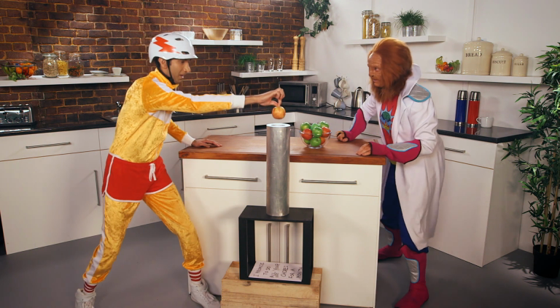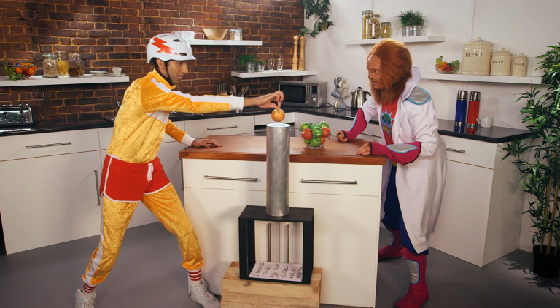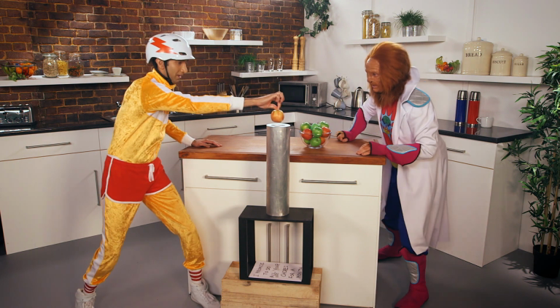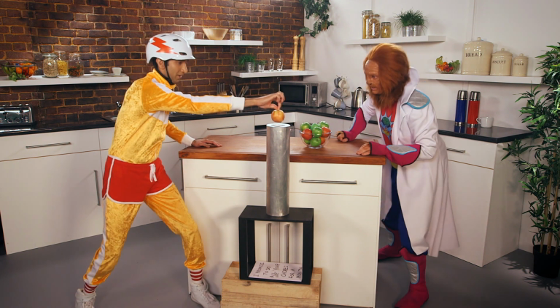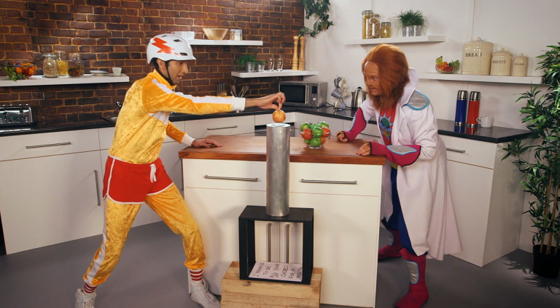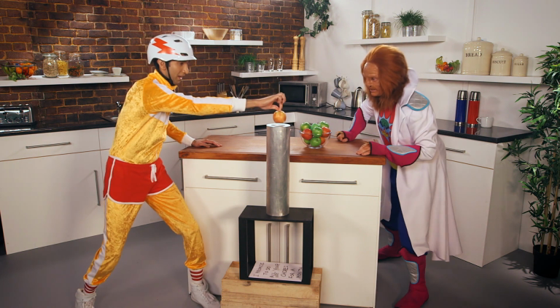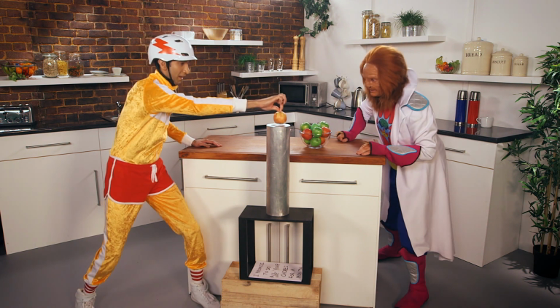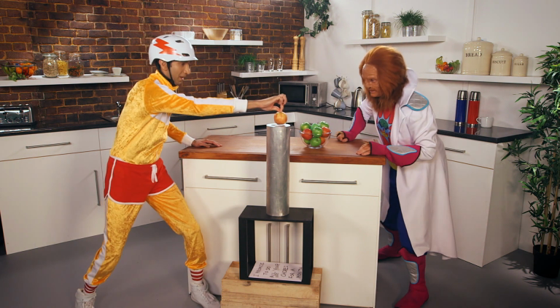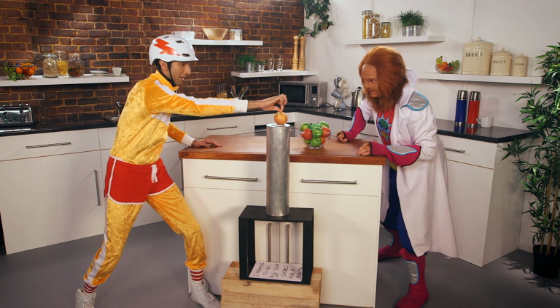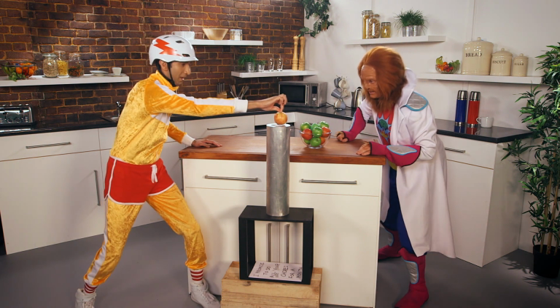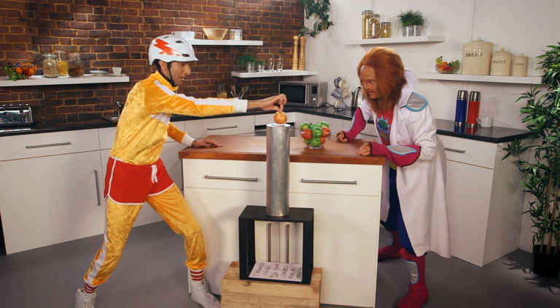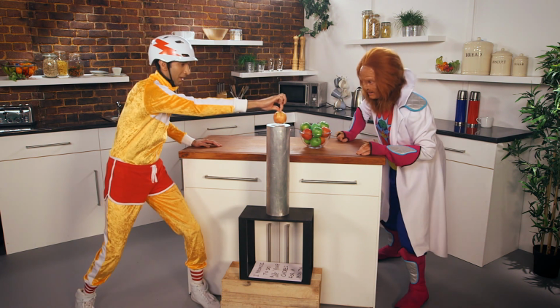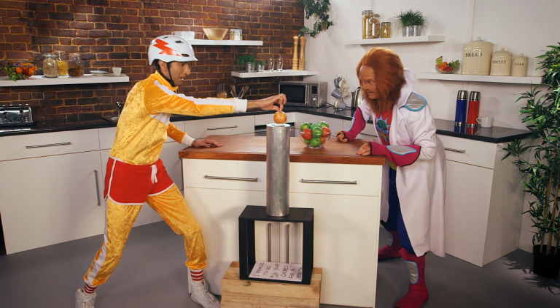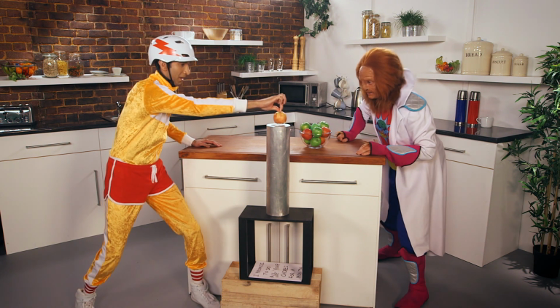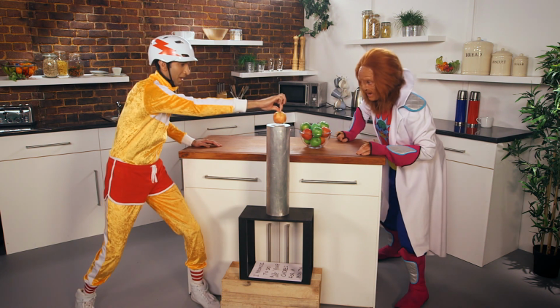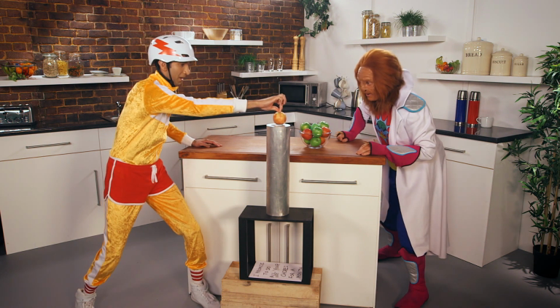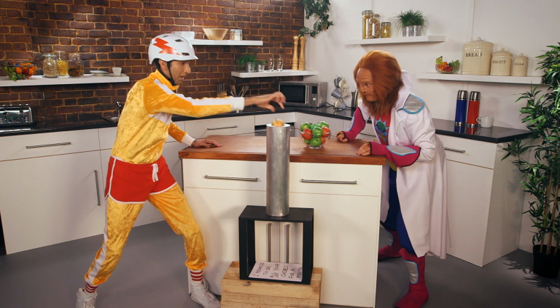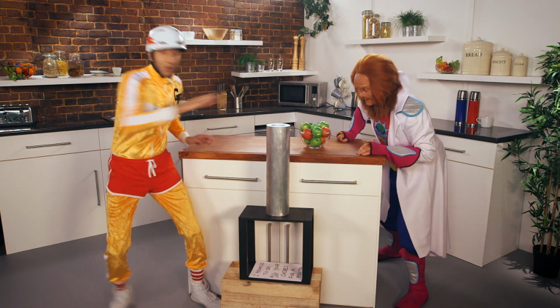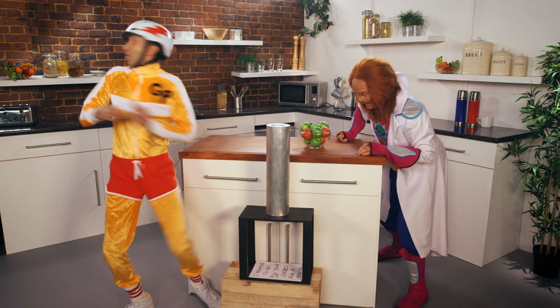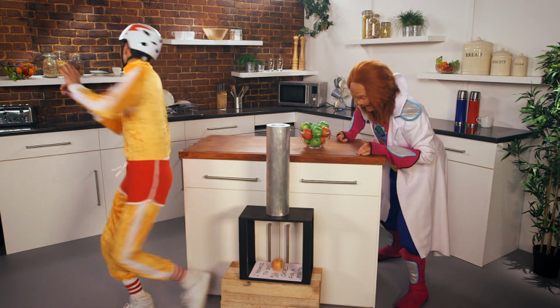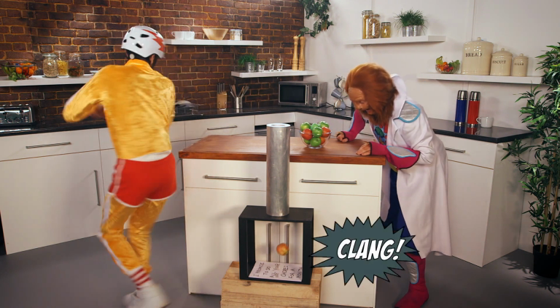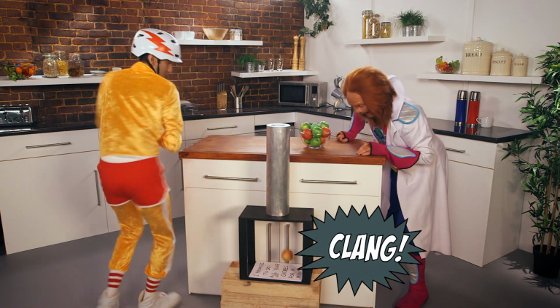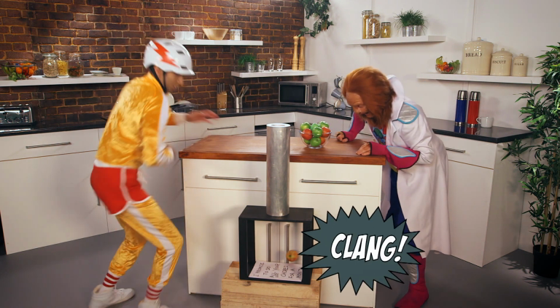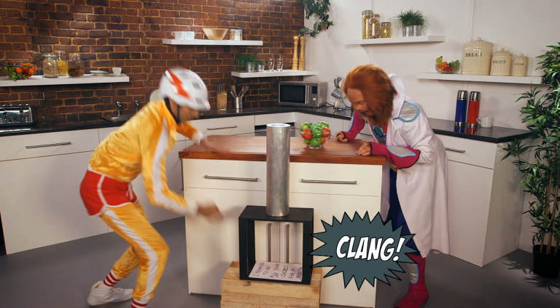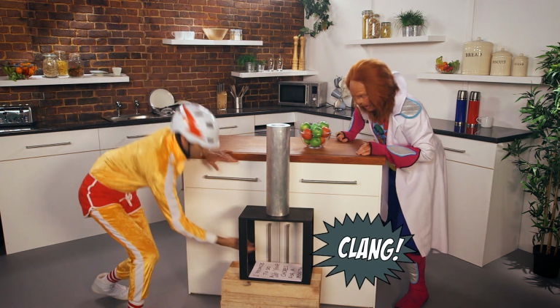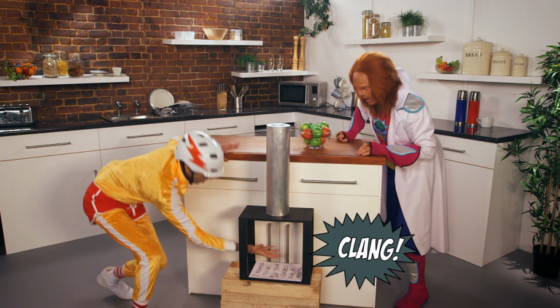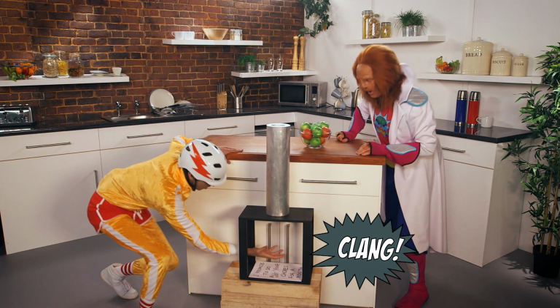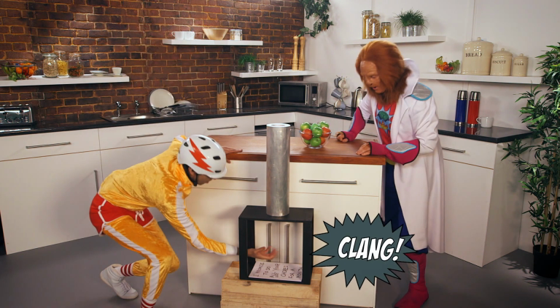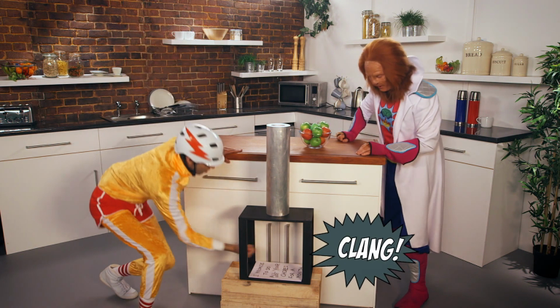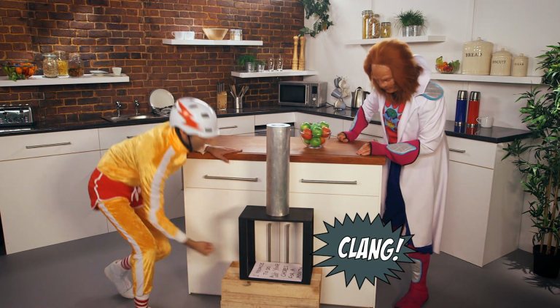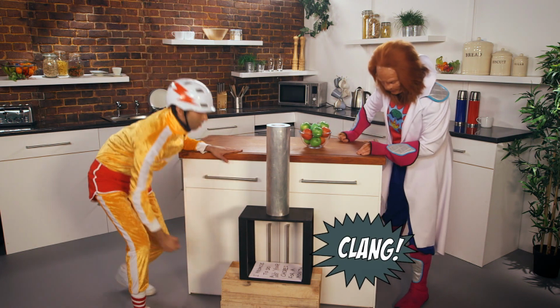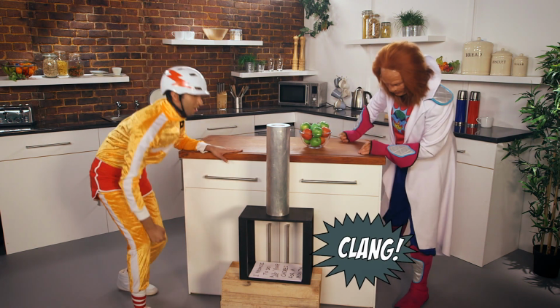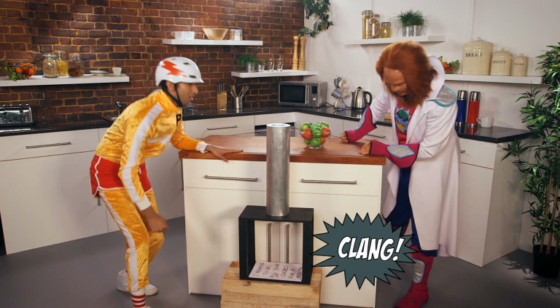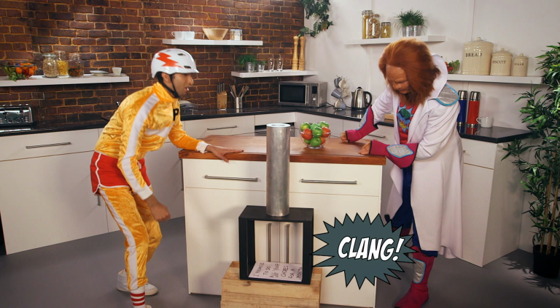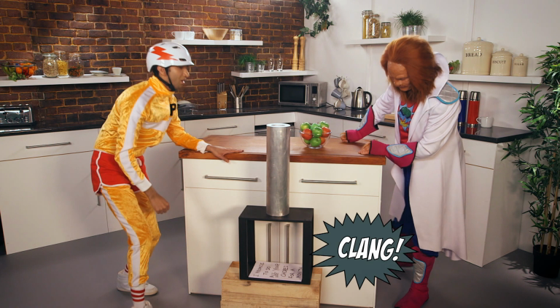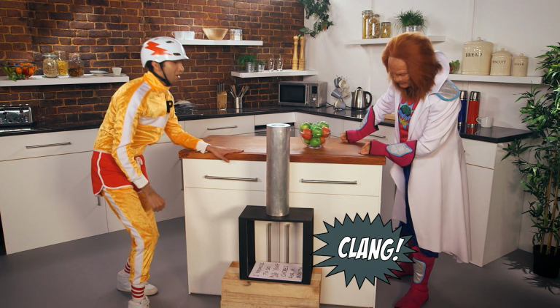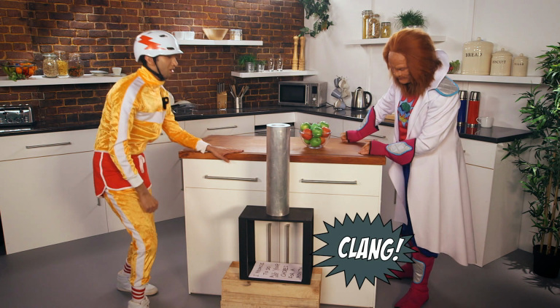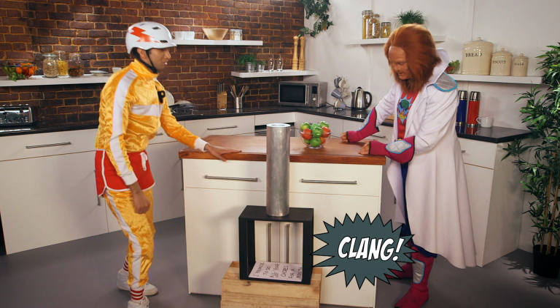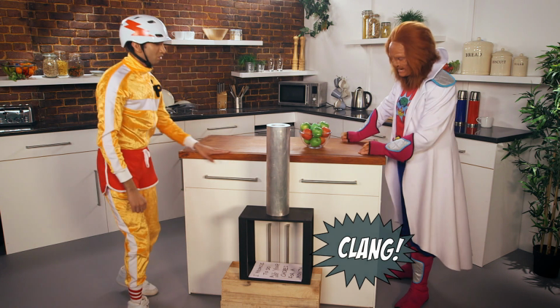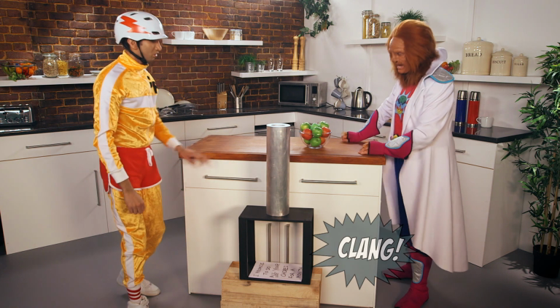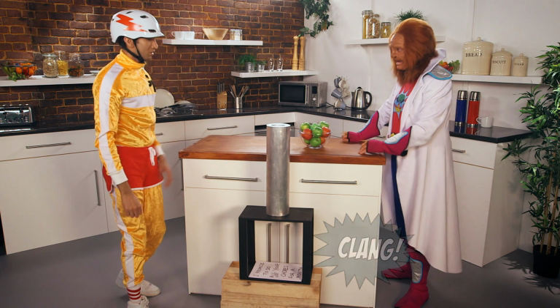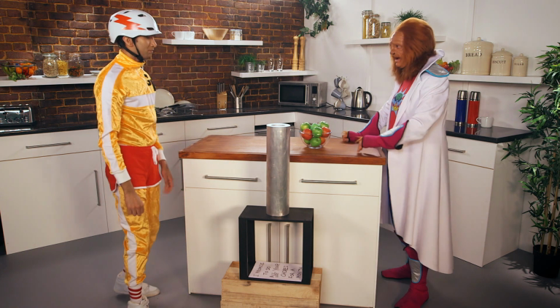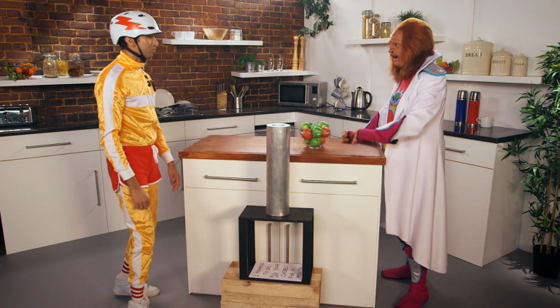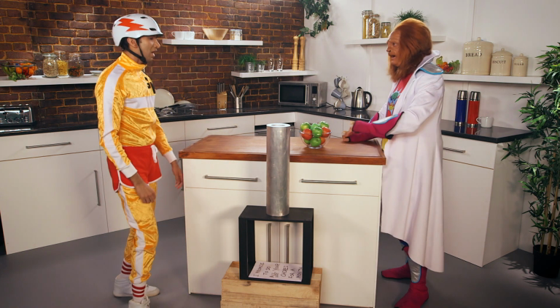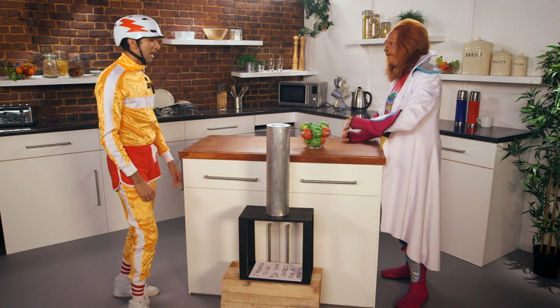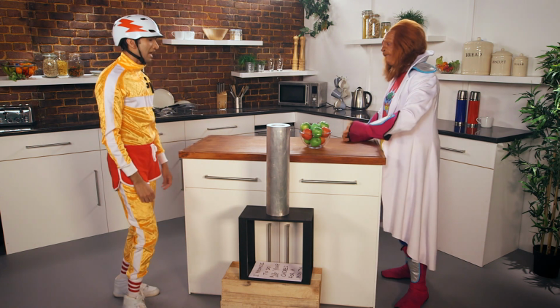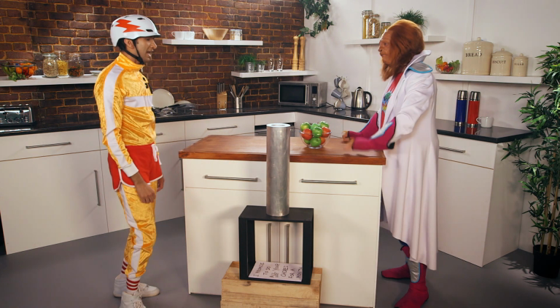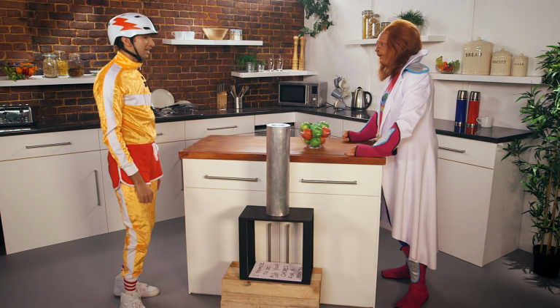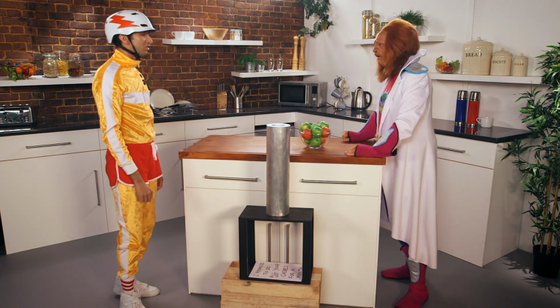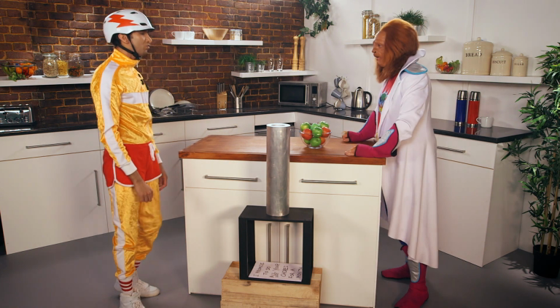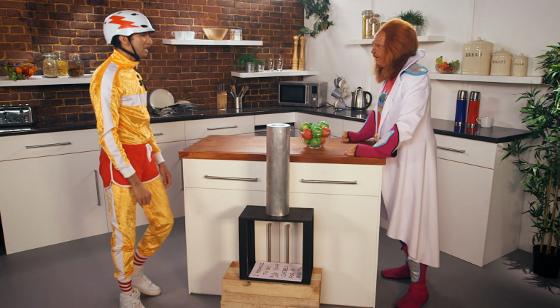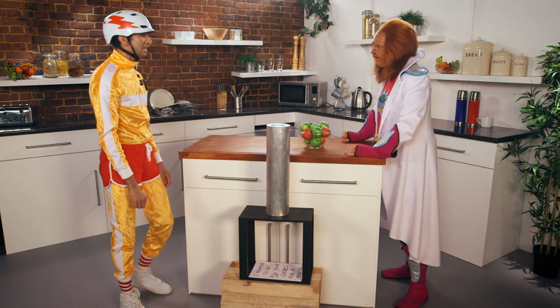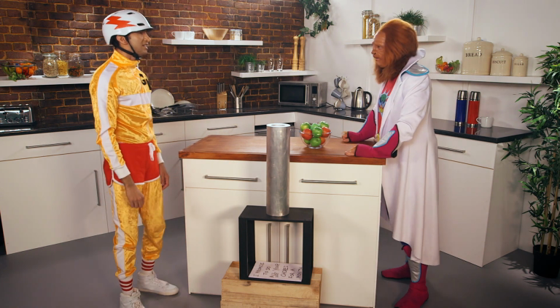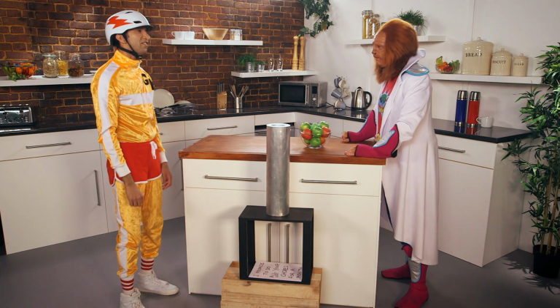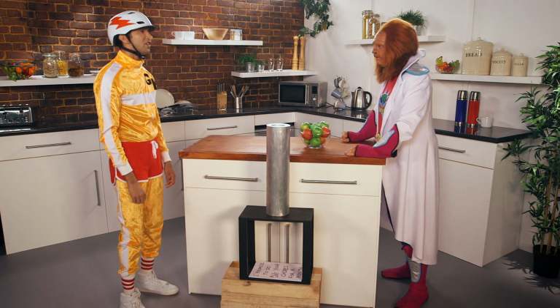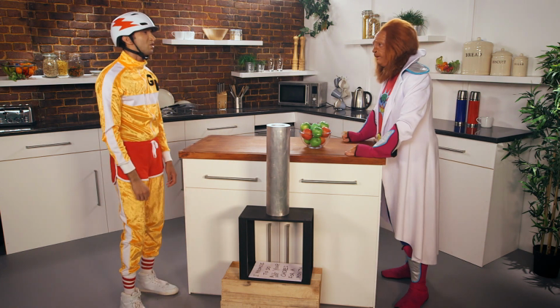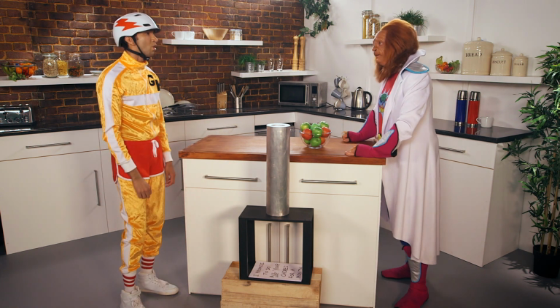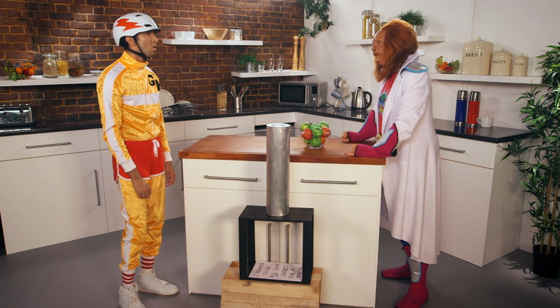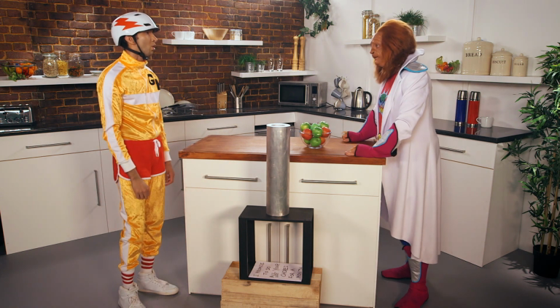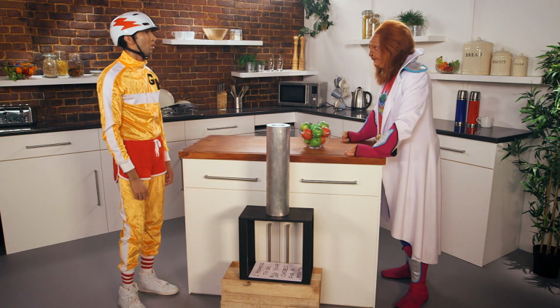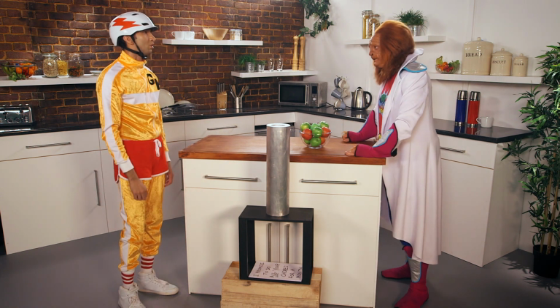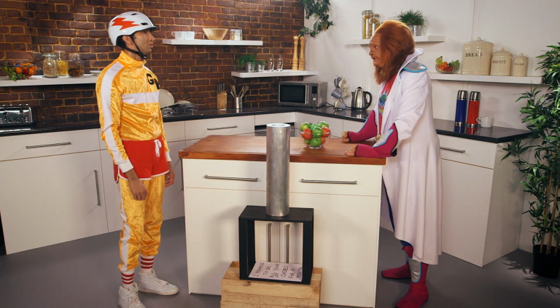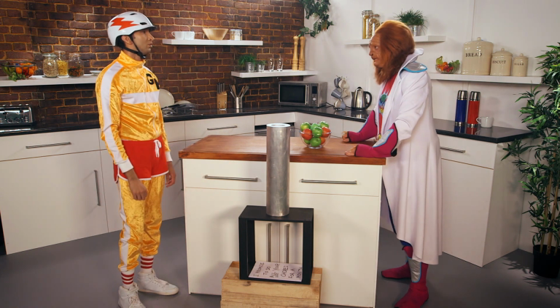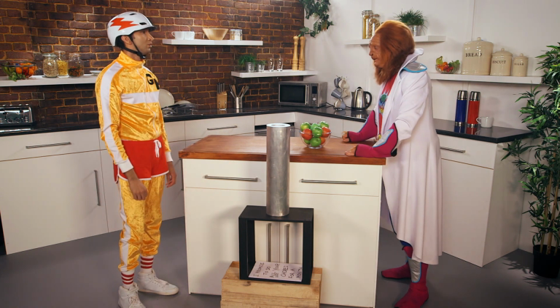Ready, steady, go! Oh dear! Dr. Brain, it's really difficult. It is, isn't it?